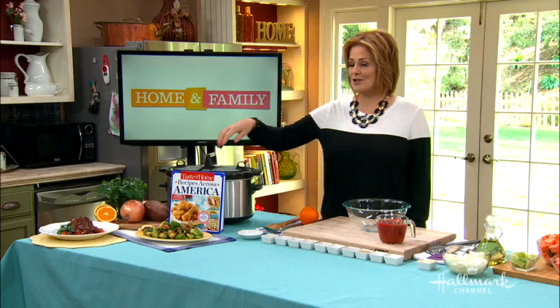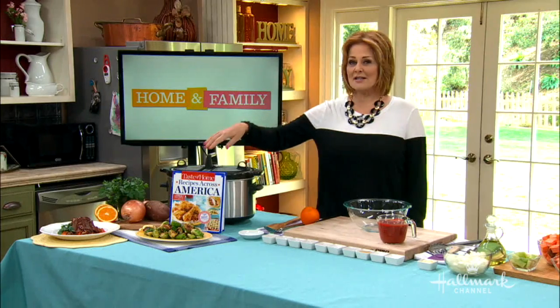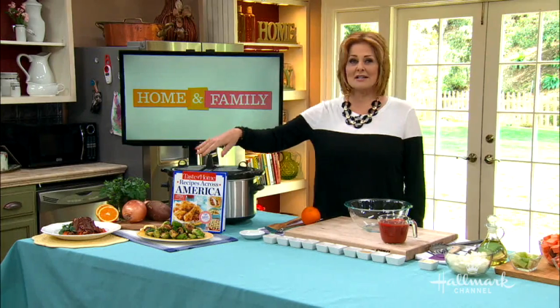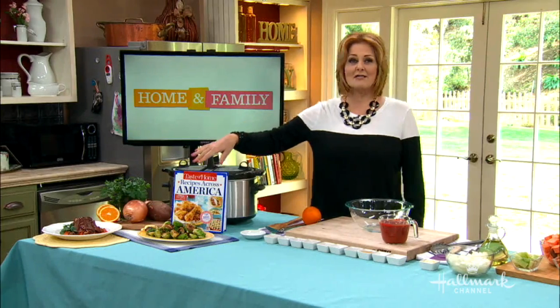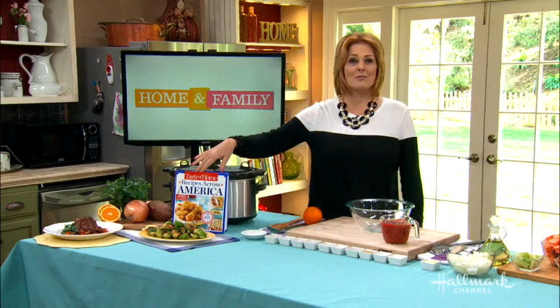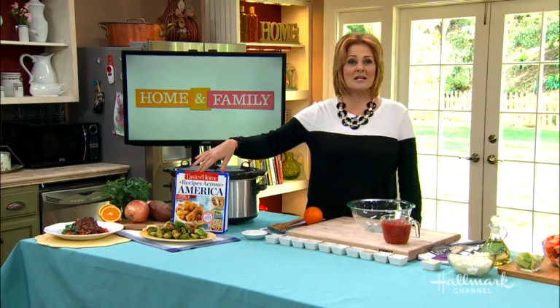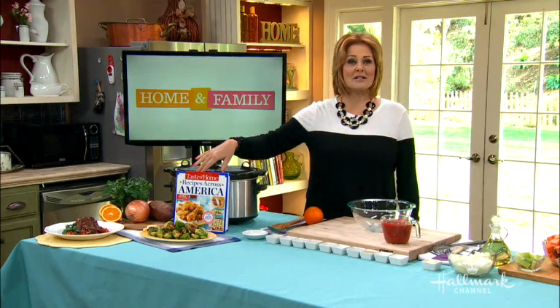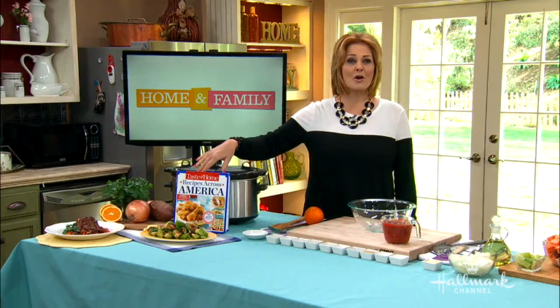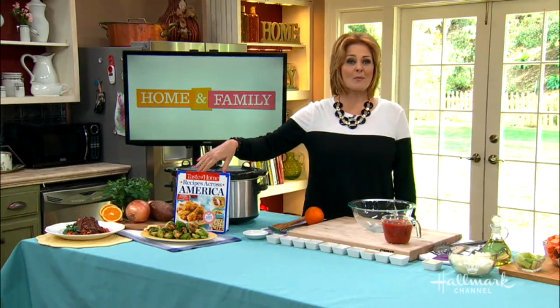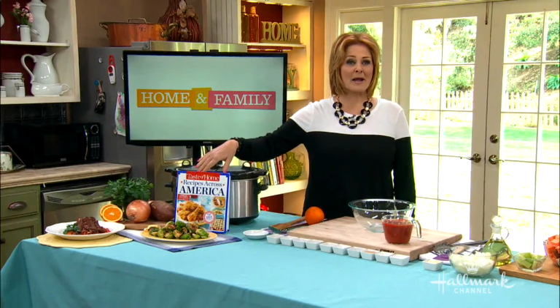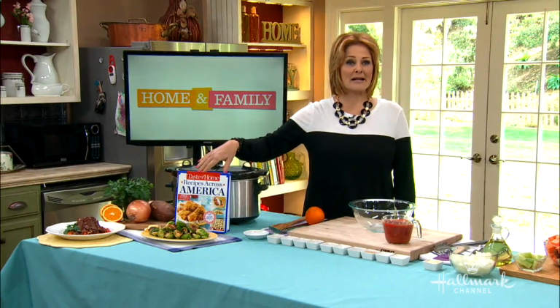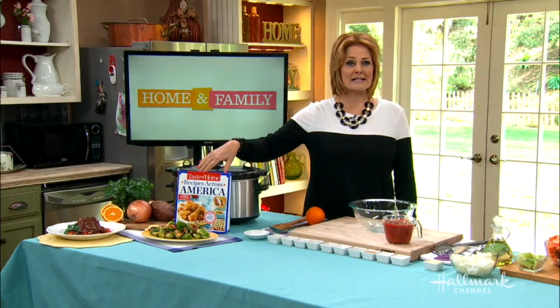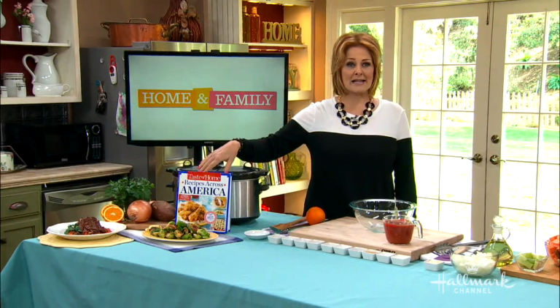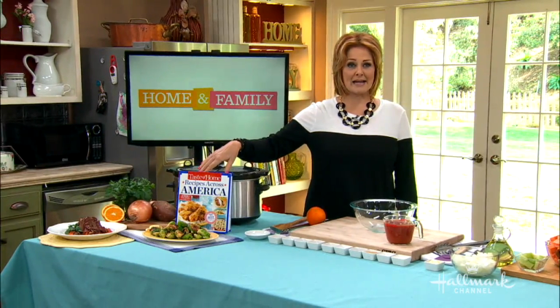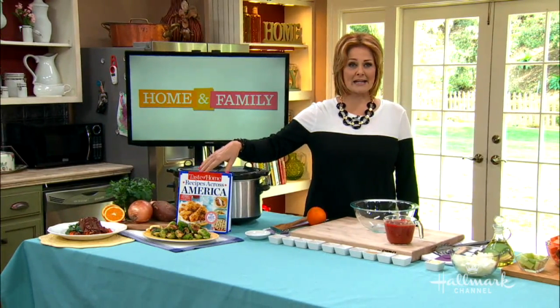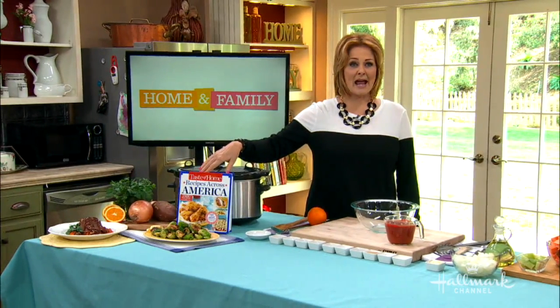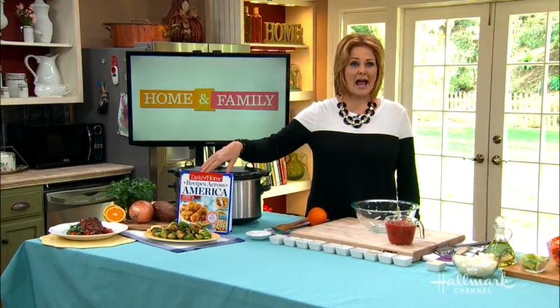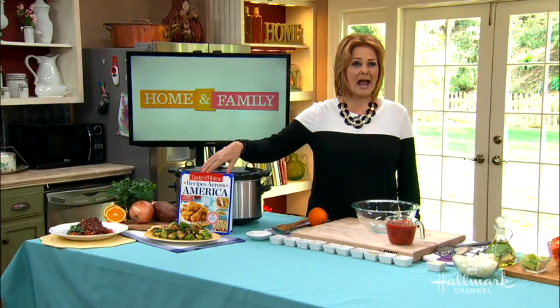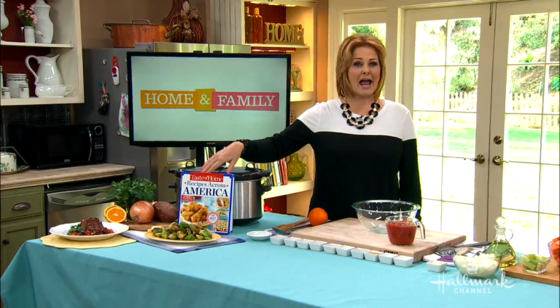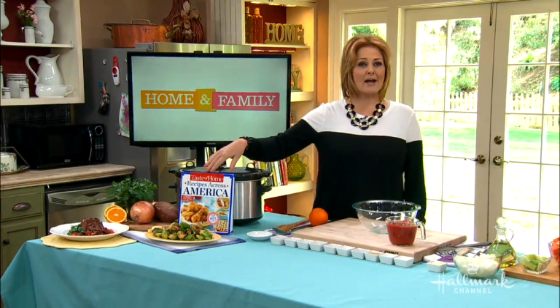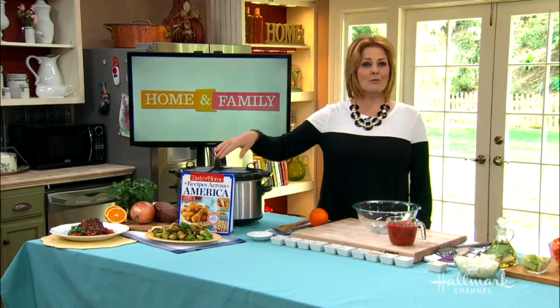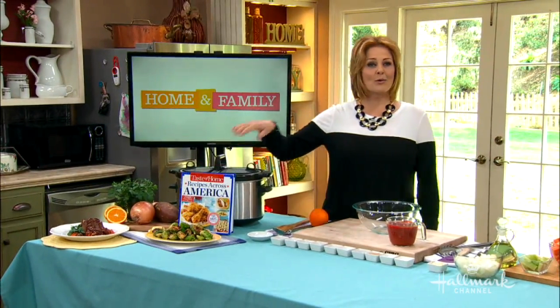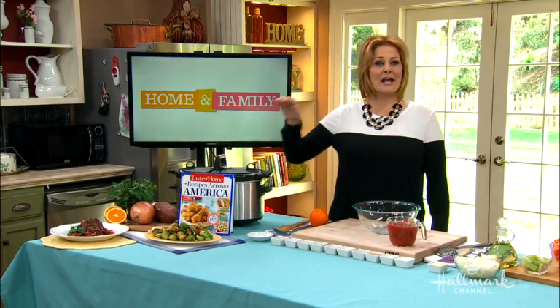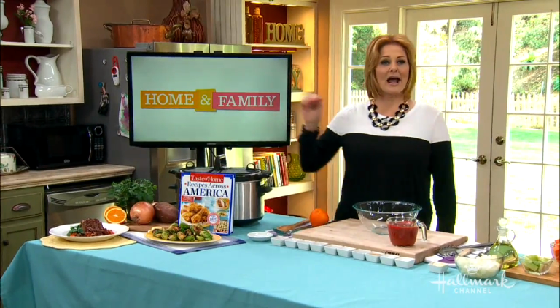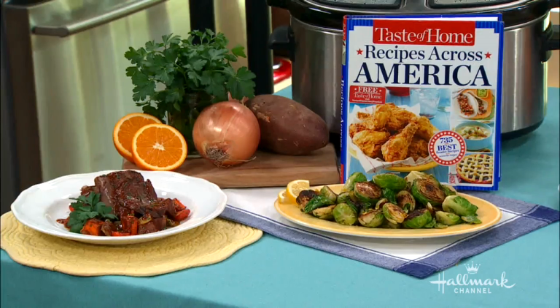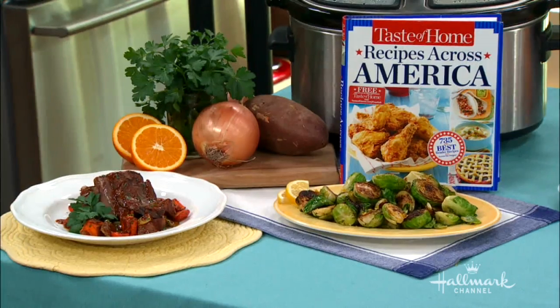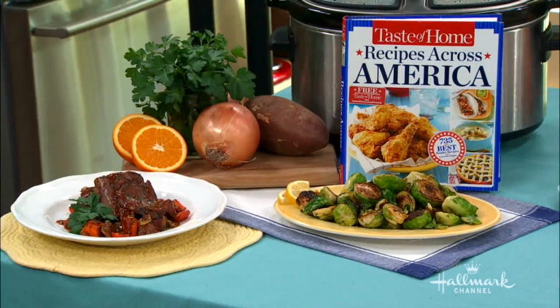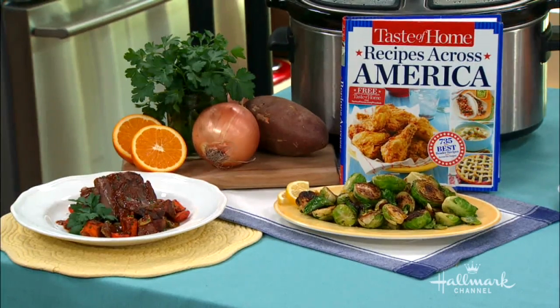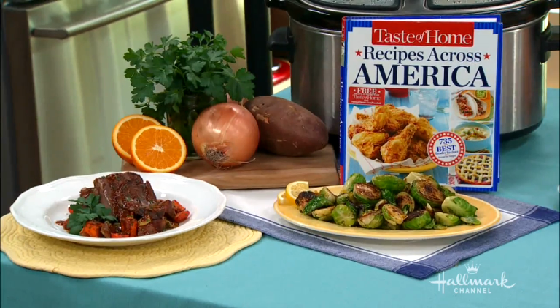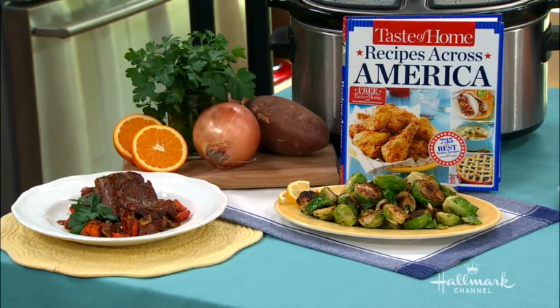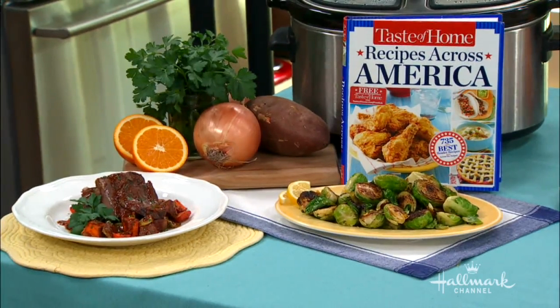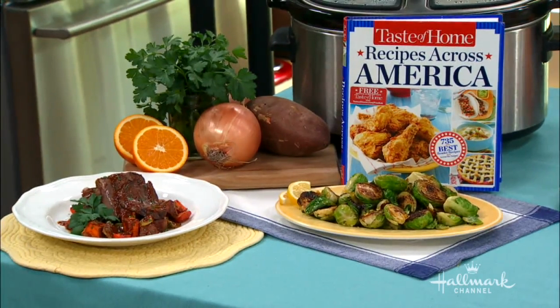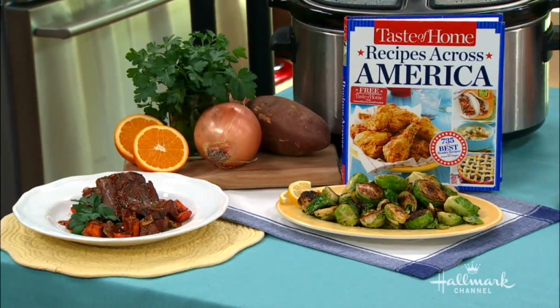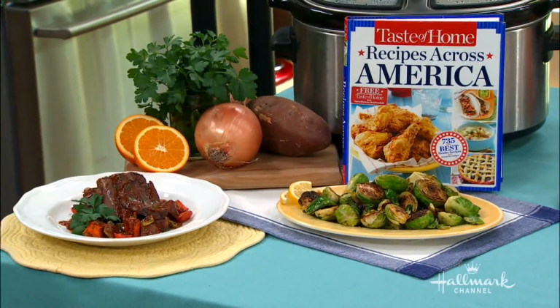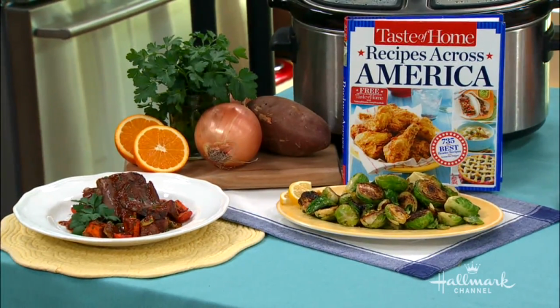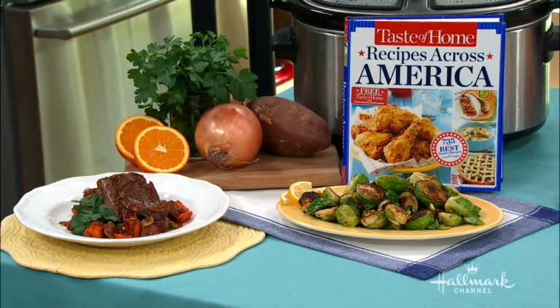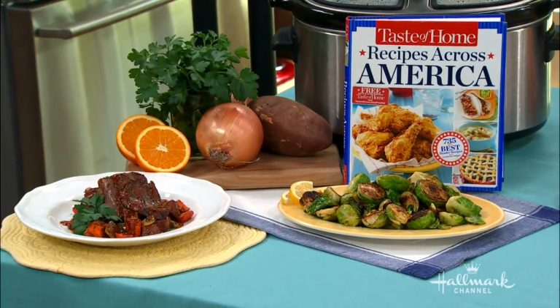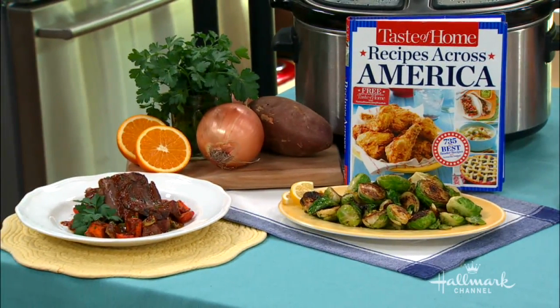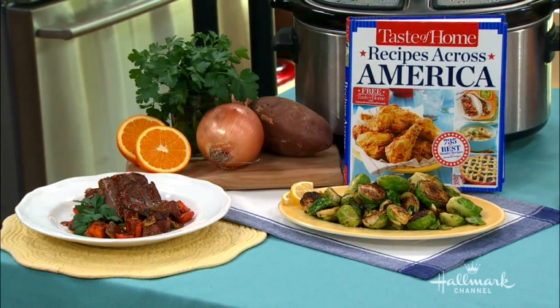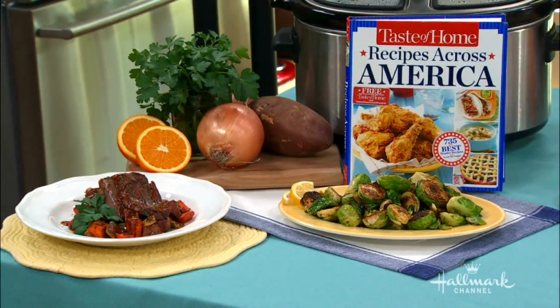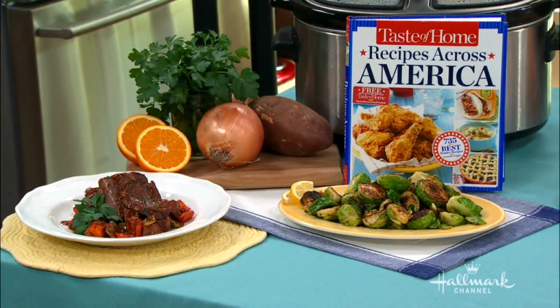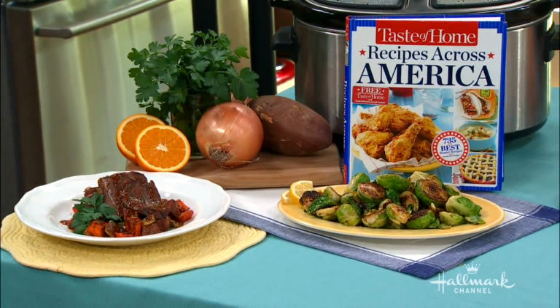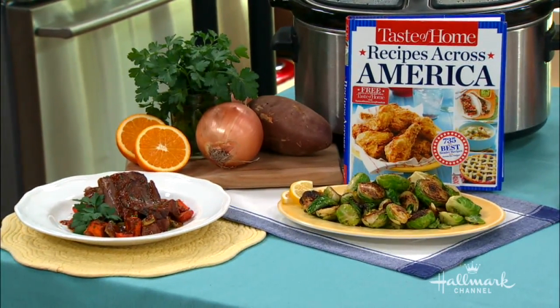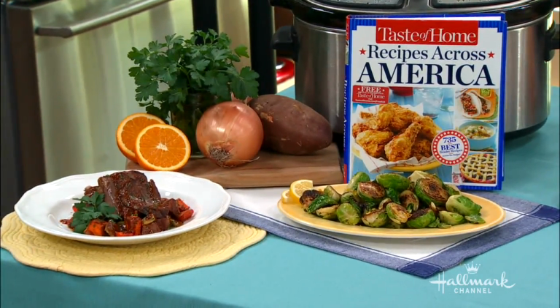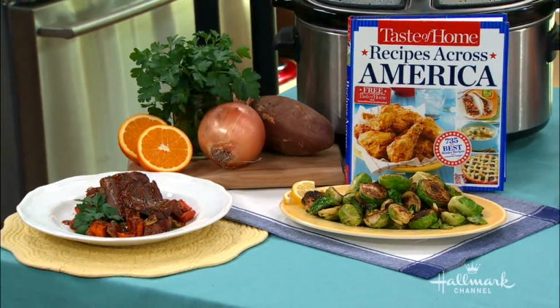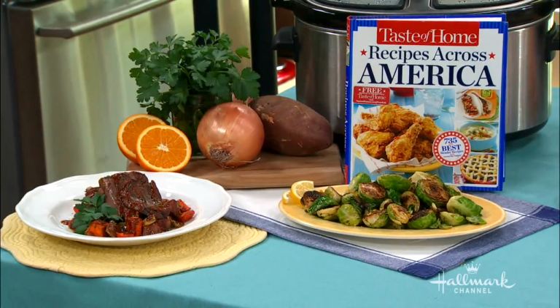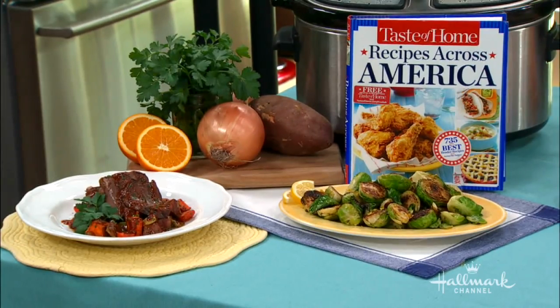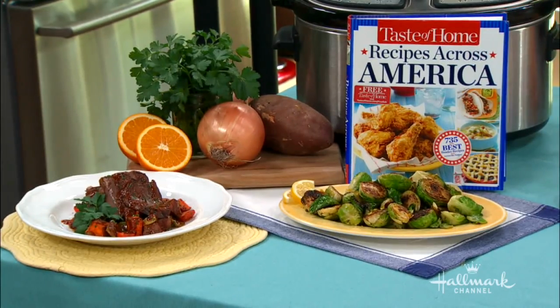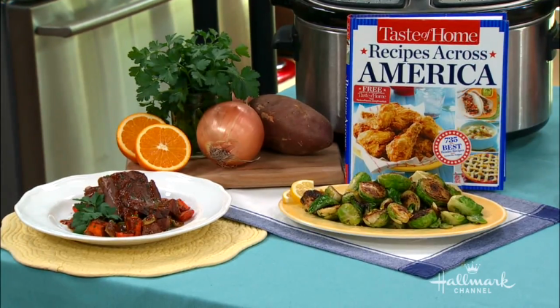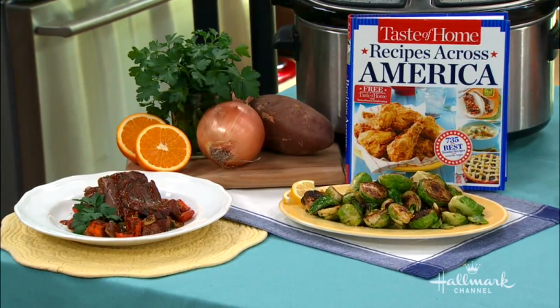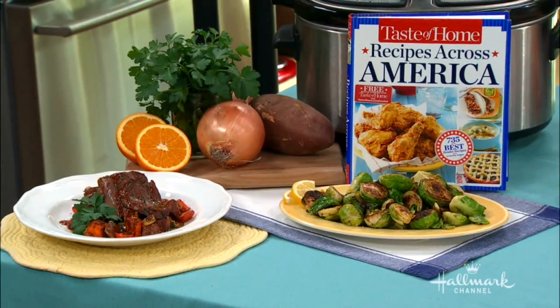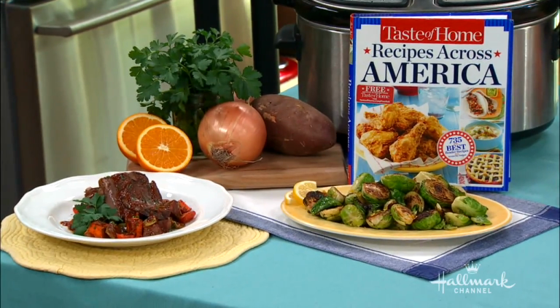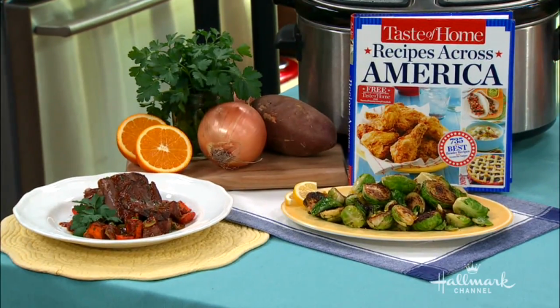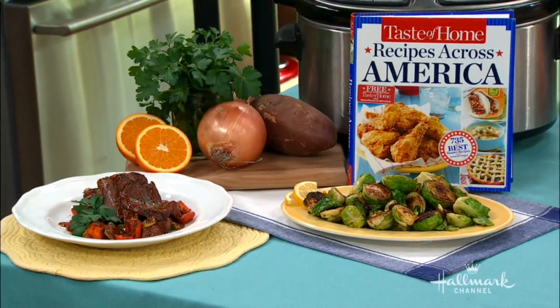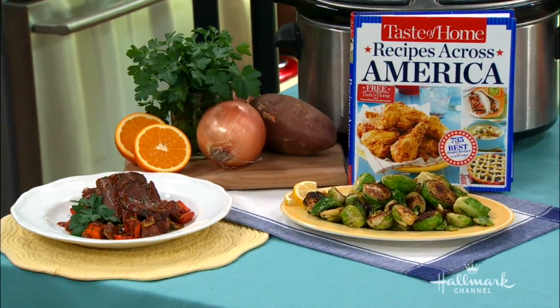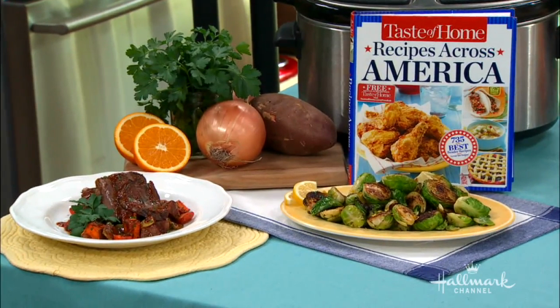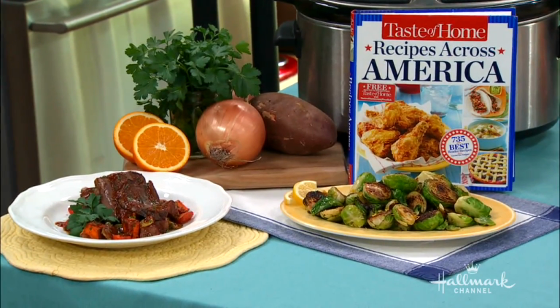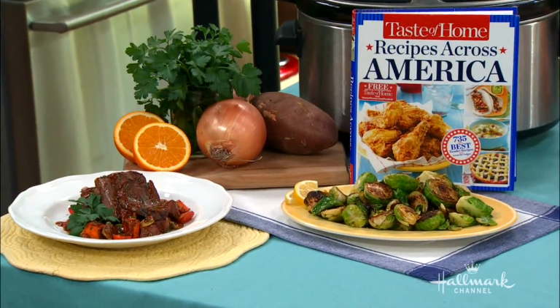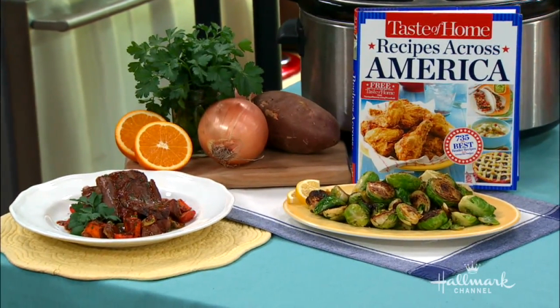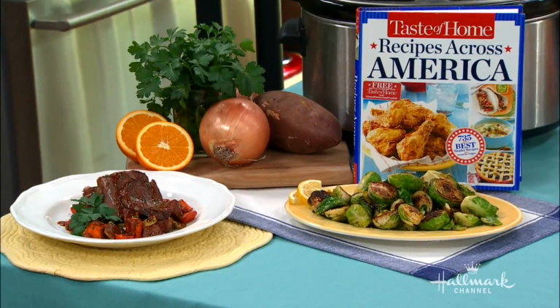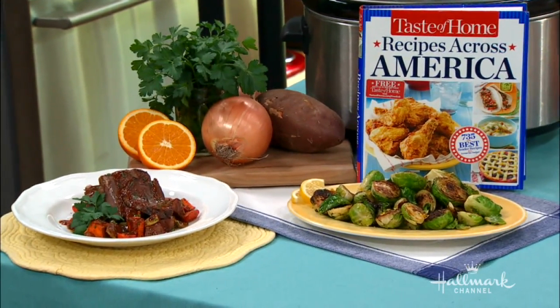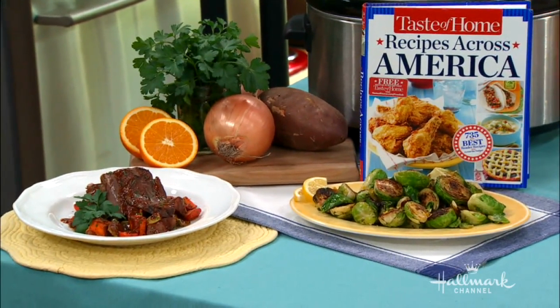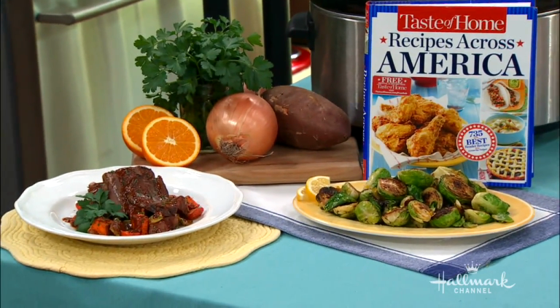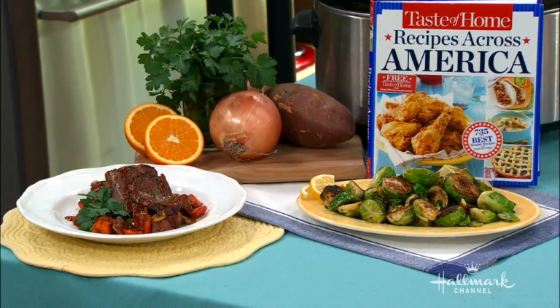This recipe is from Taste of Home Magazine, and we're going to be making slow-cooked Caribbean pot roast.